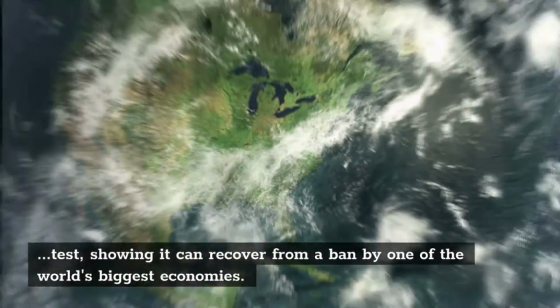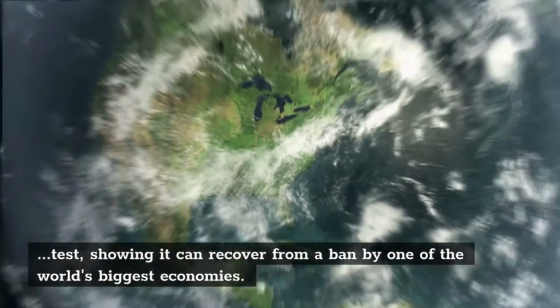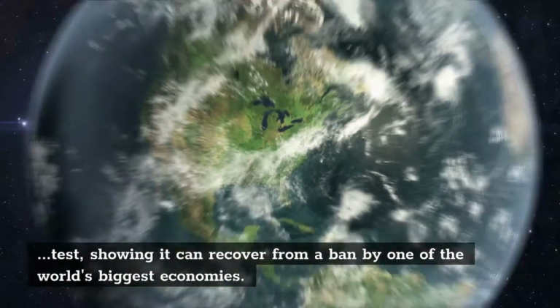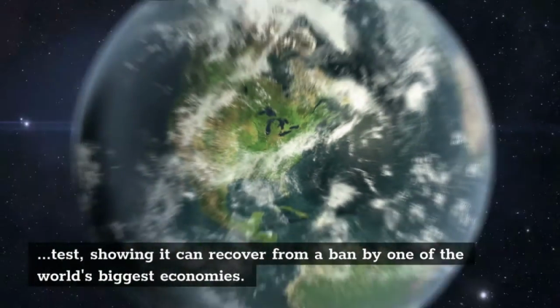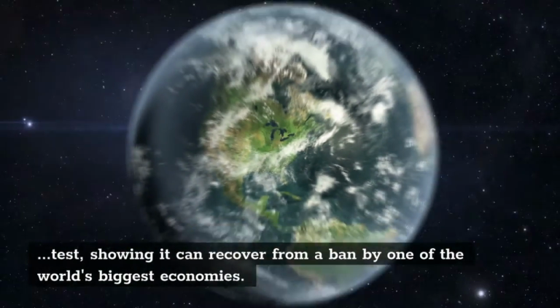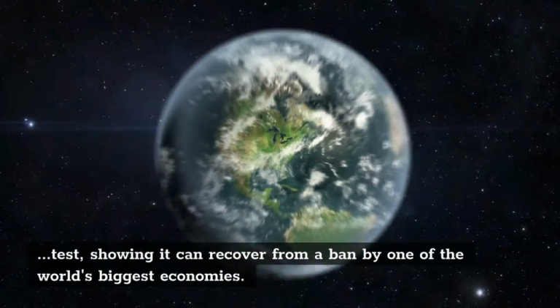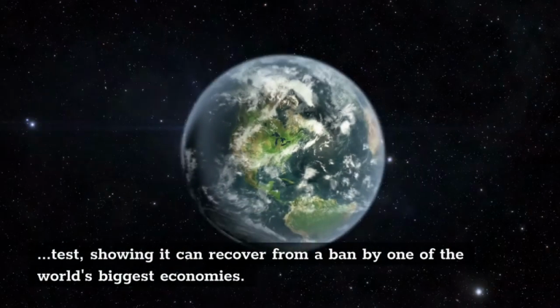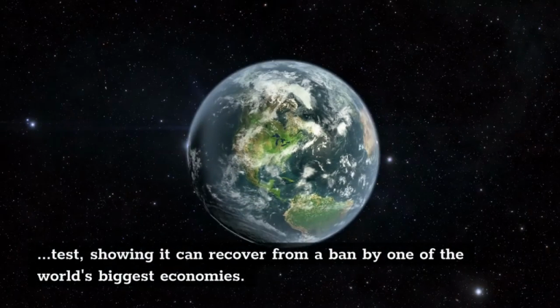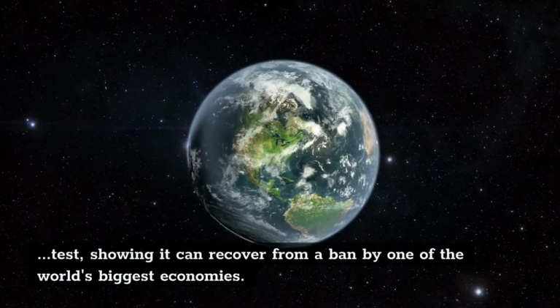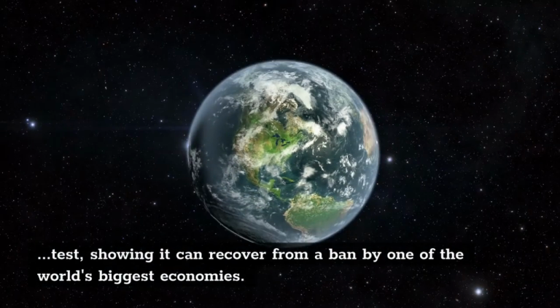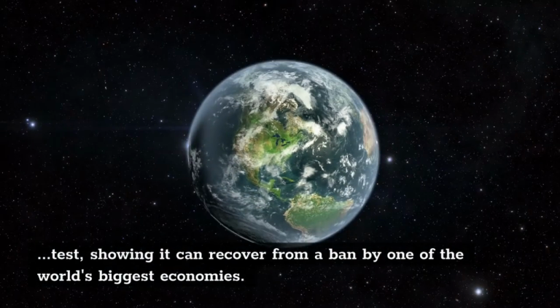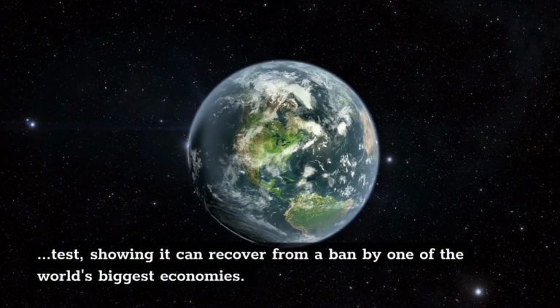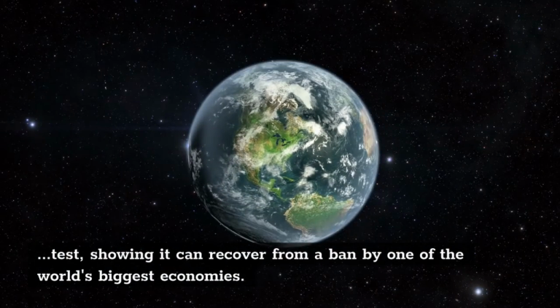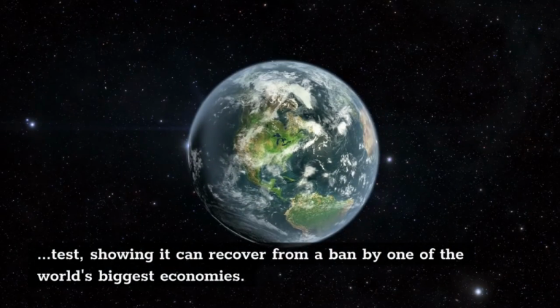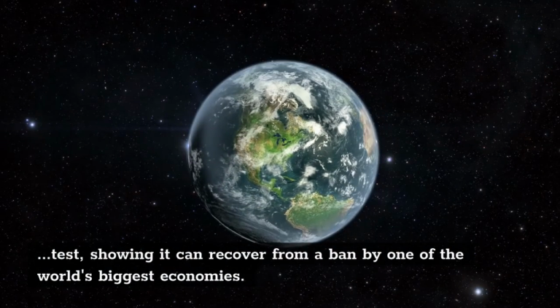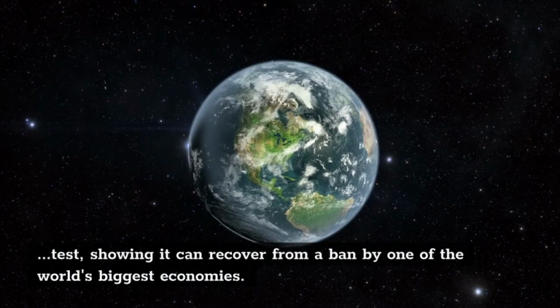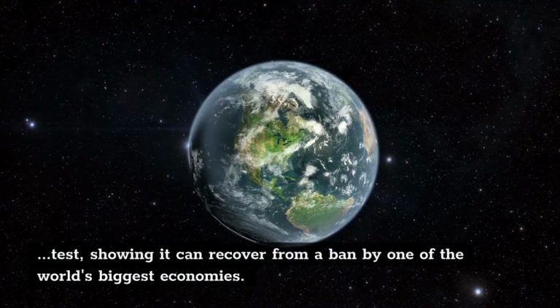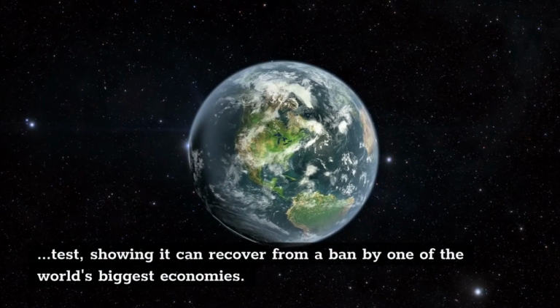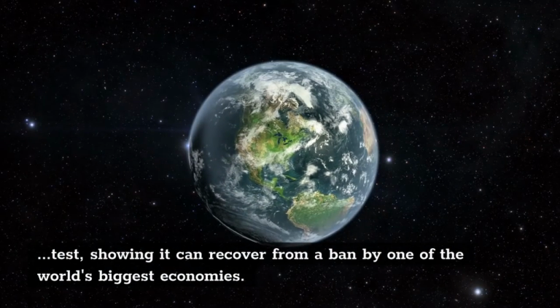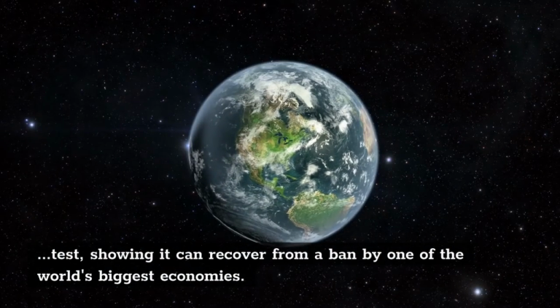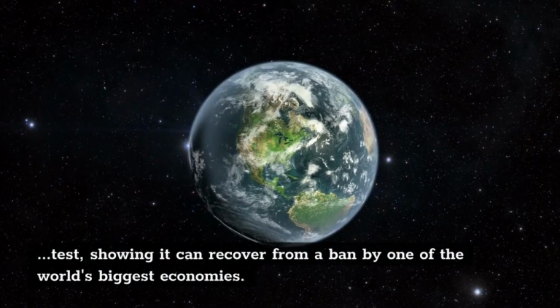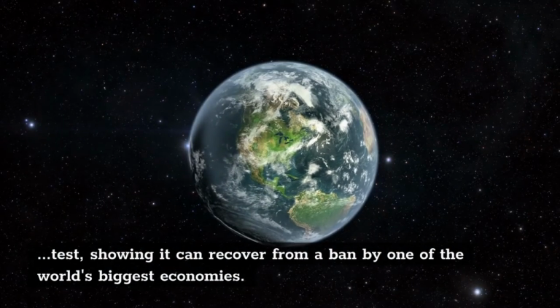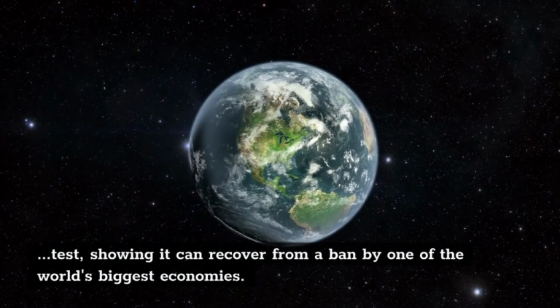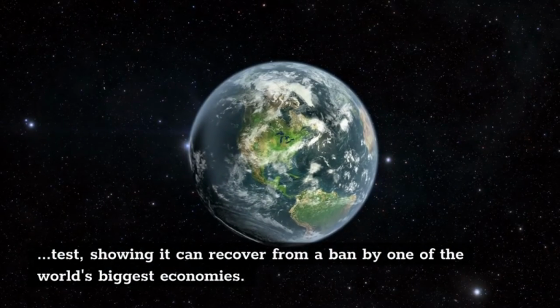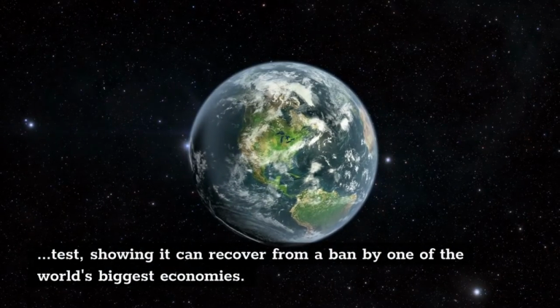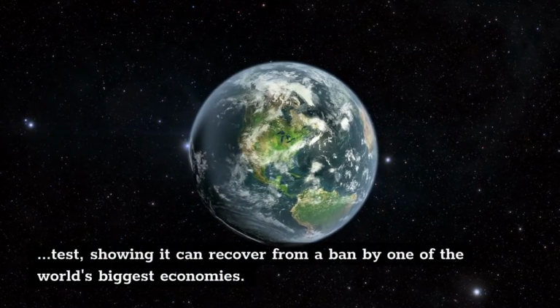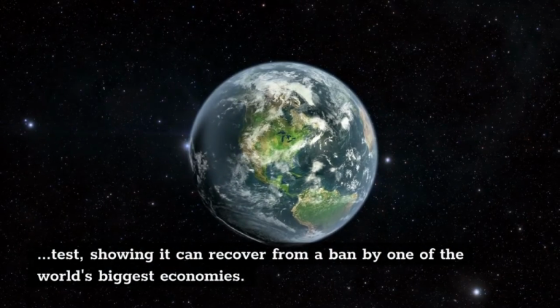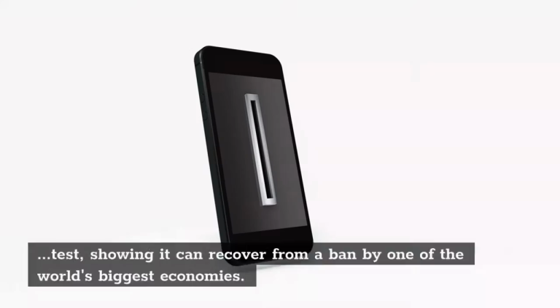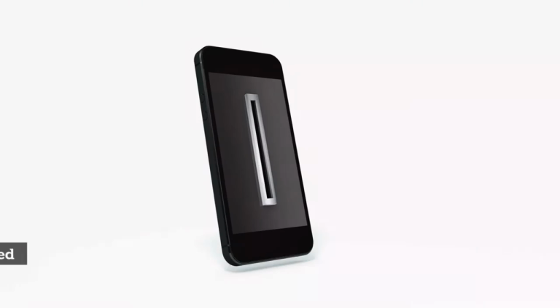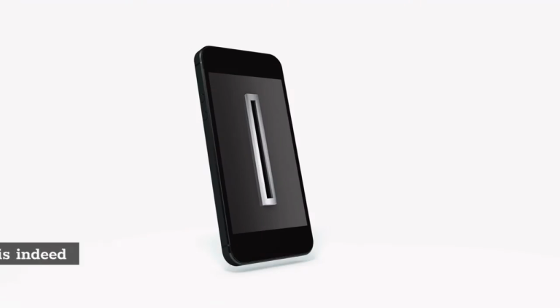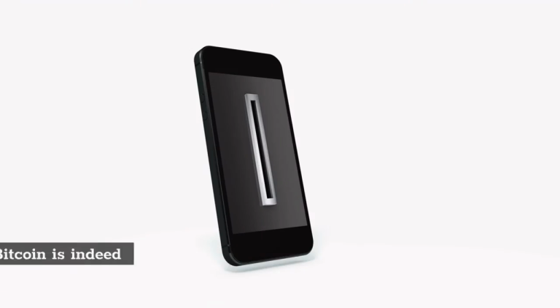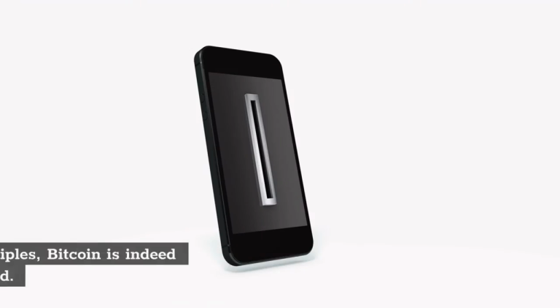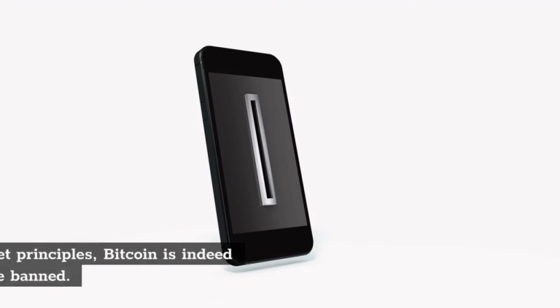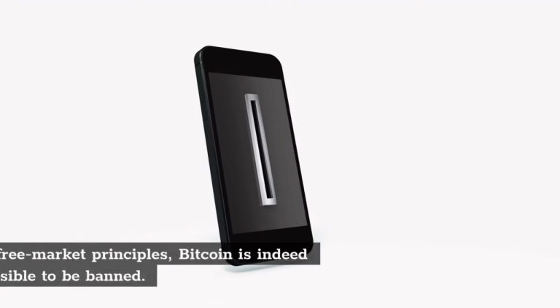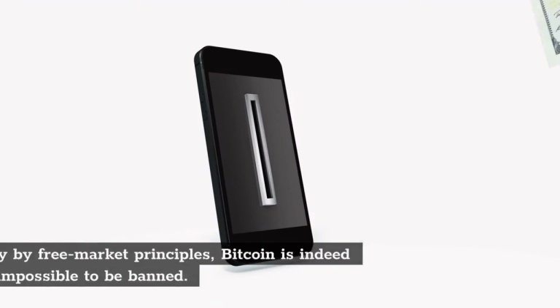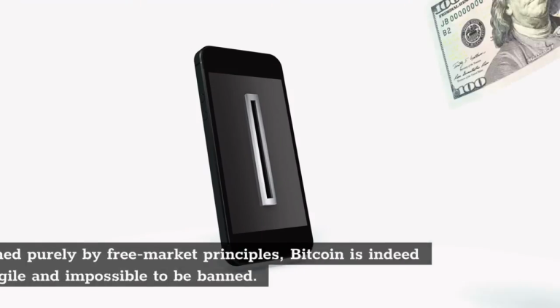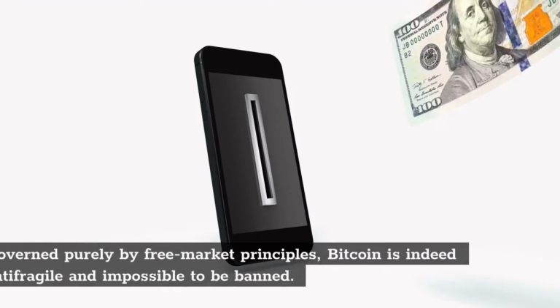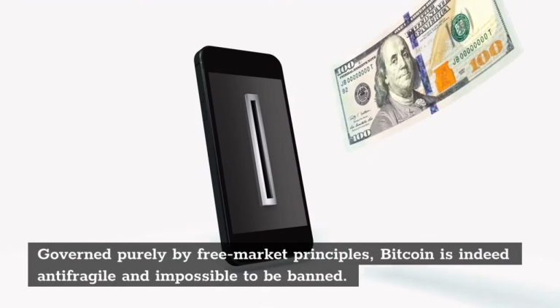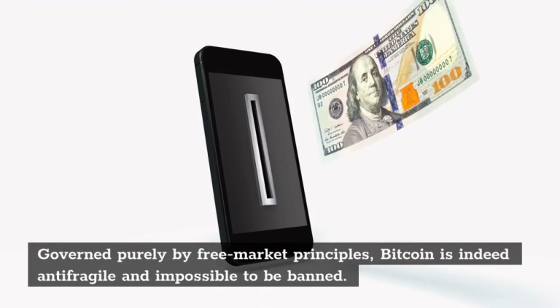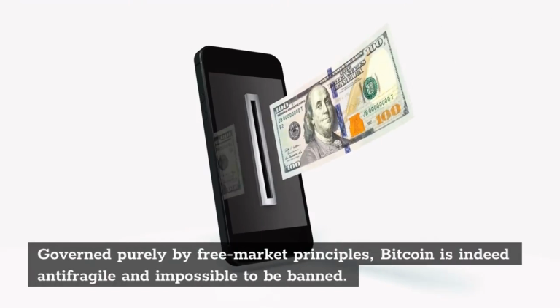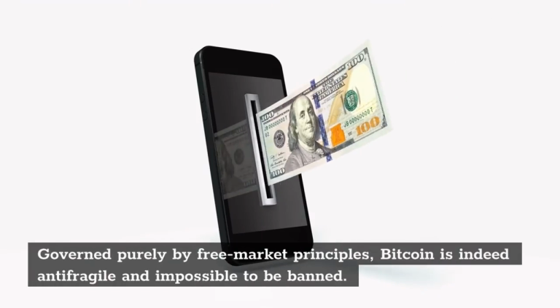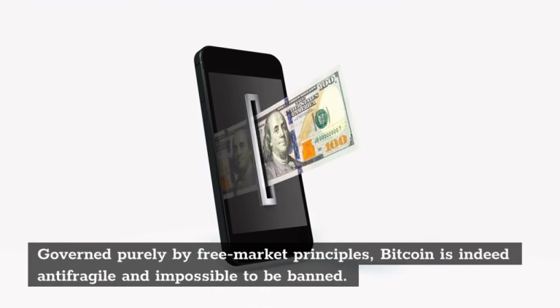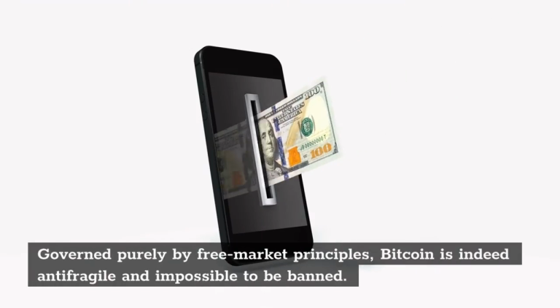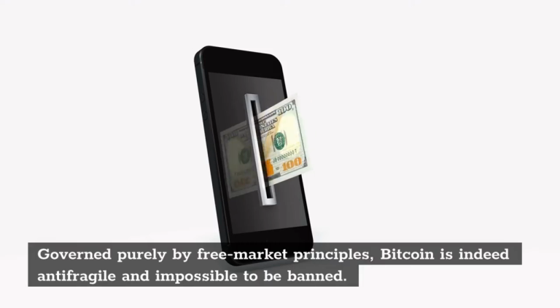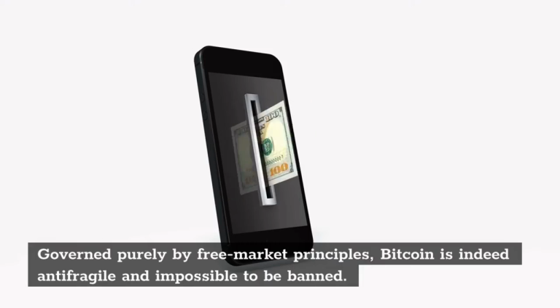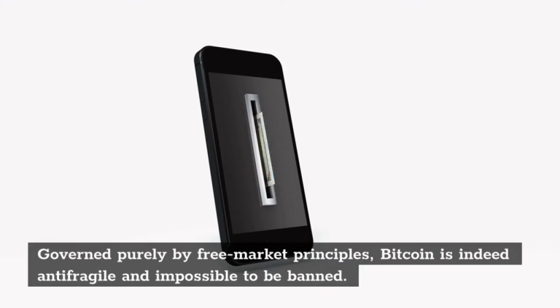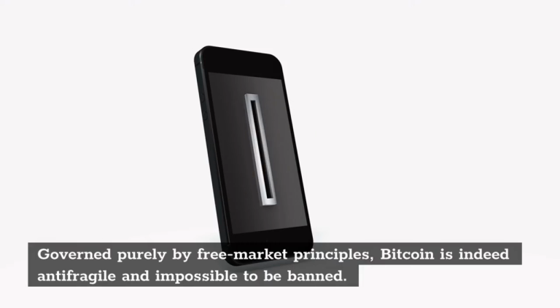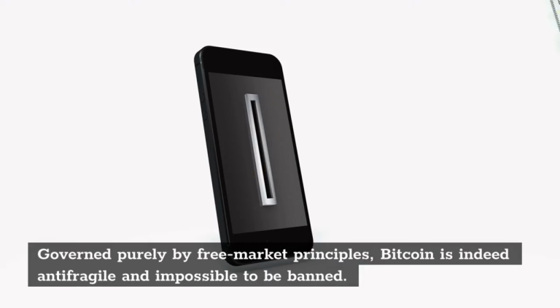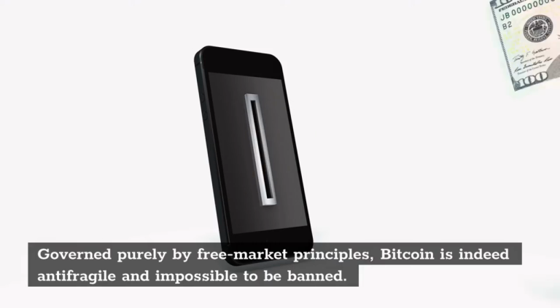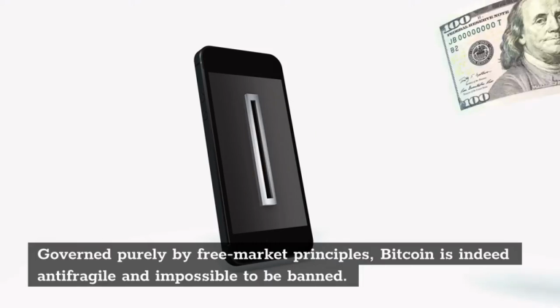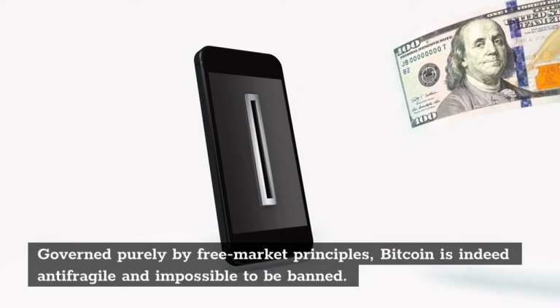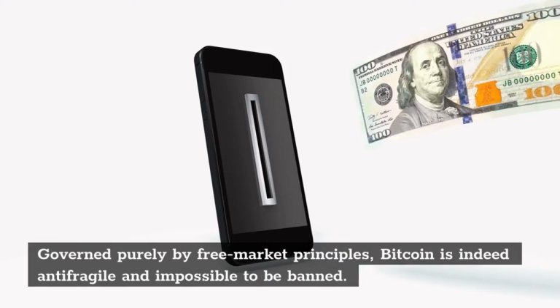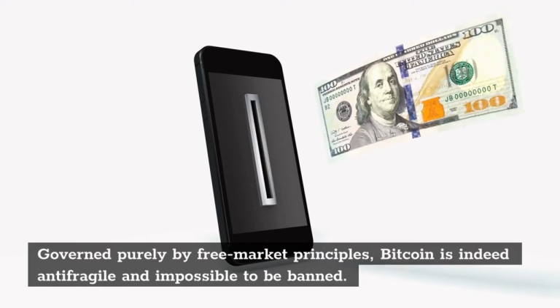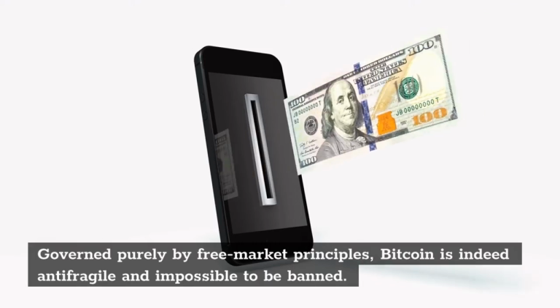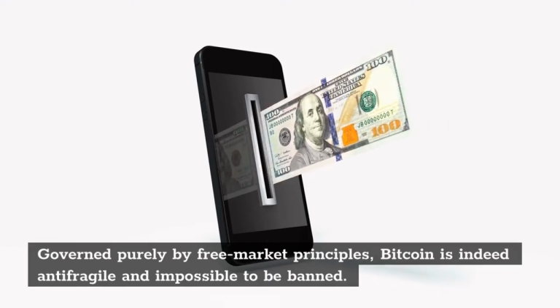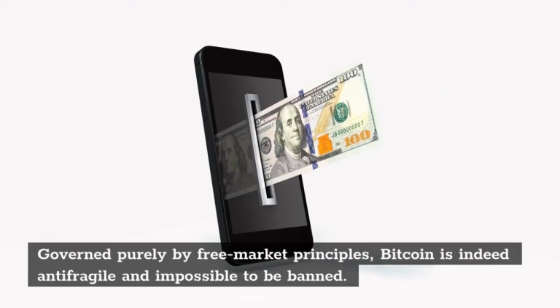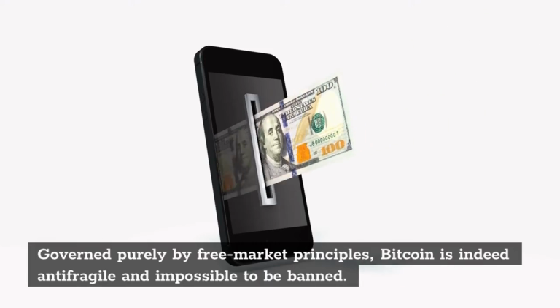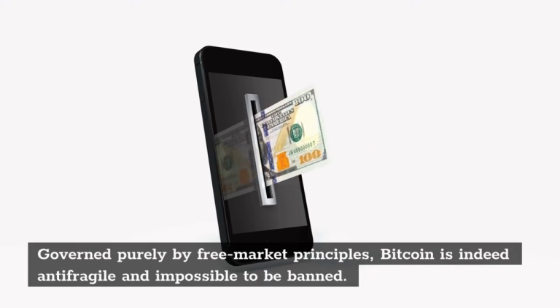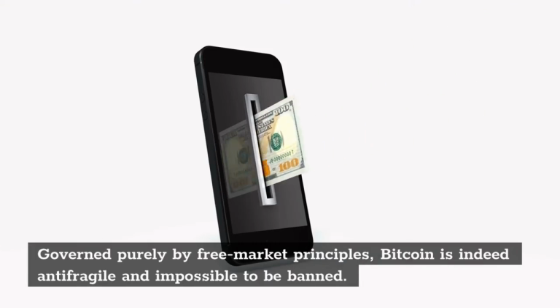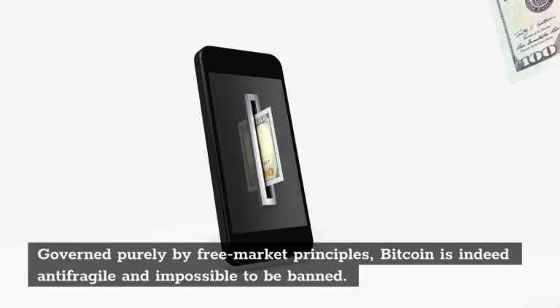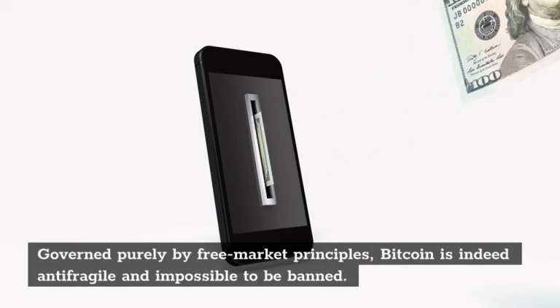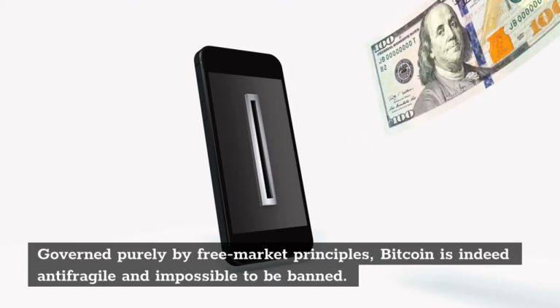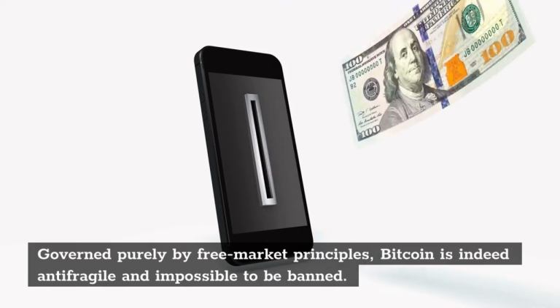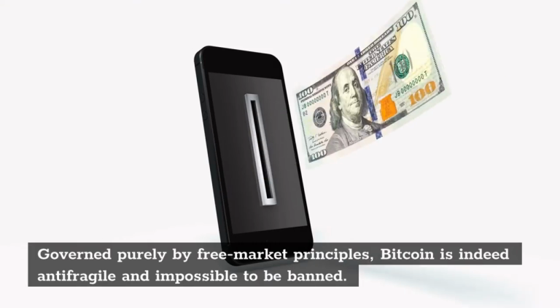Therefore, the true winners will be those countries that choose to adopt and welcome Bitcoin and its ecosystem rather than fight it — and the sooner, the better.